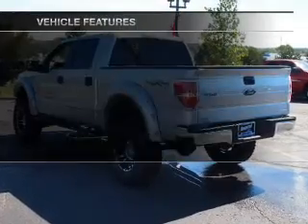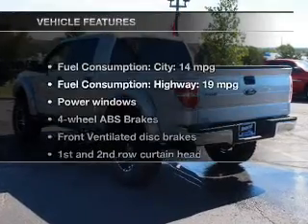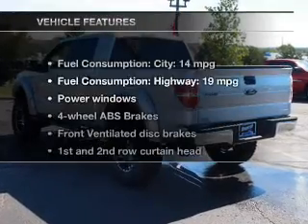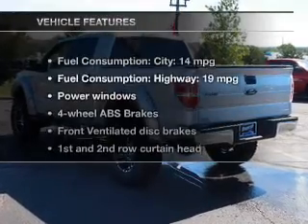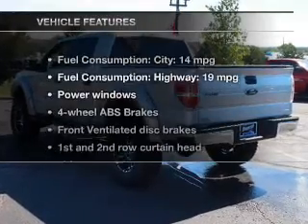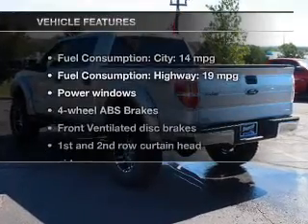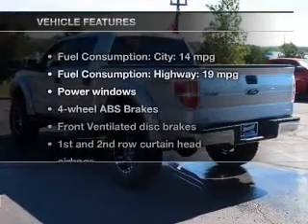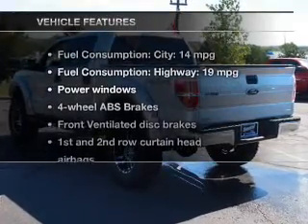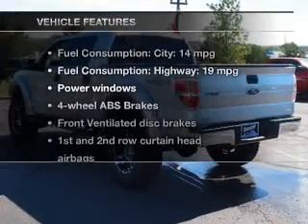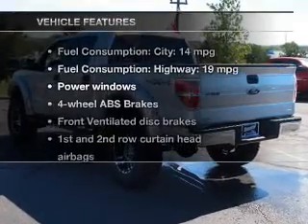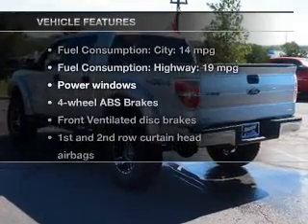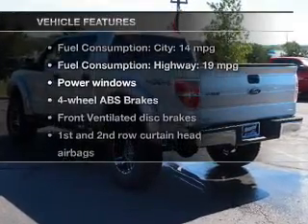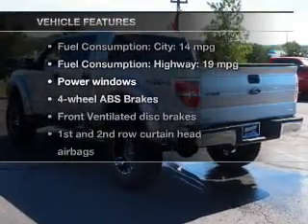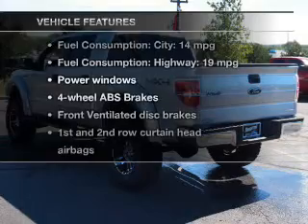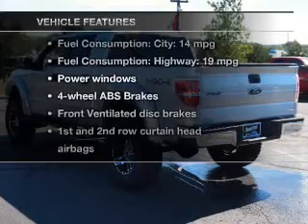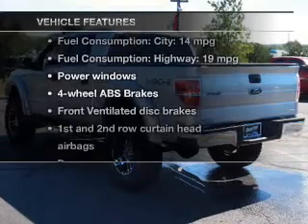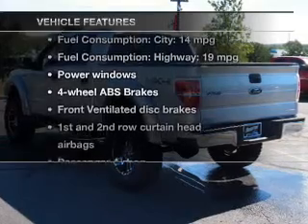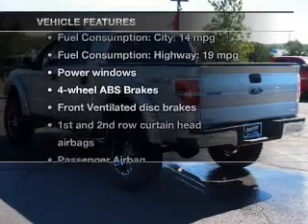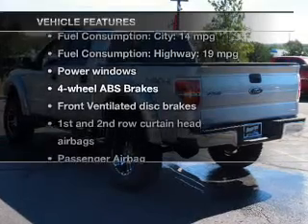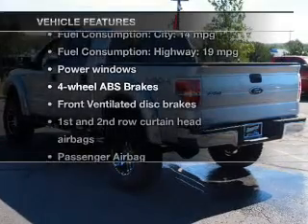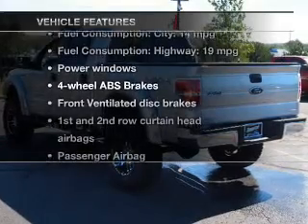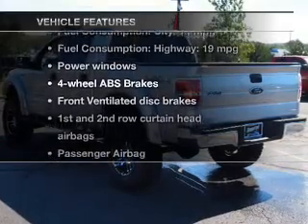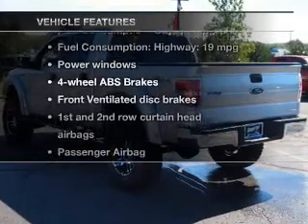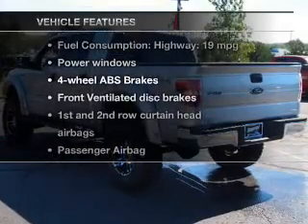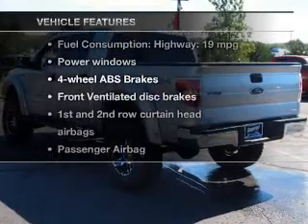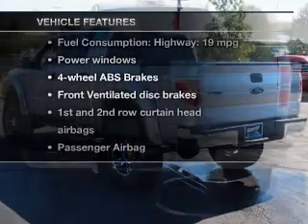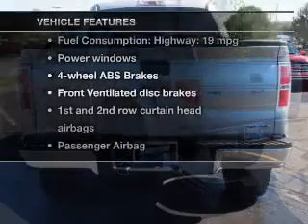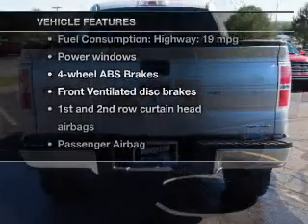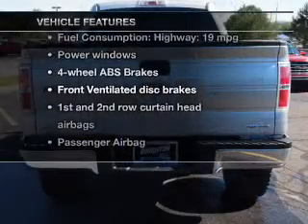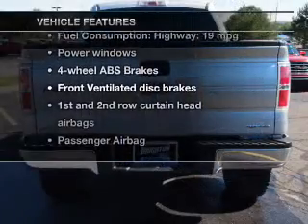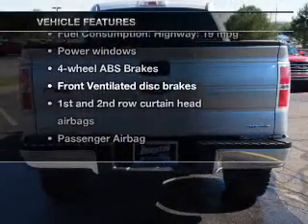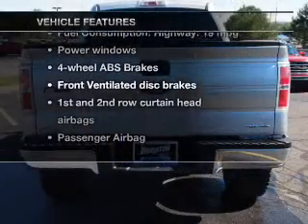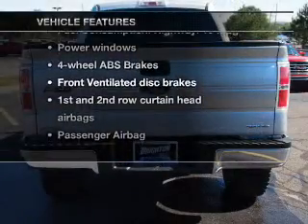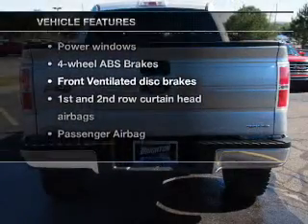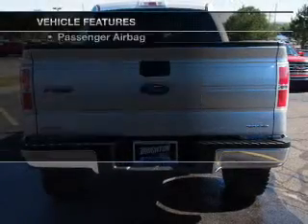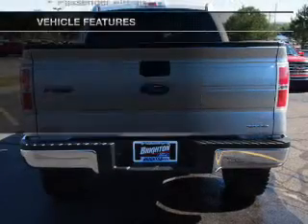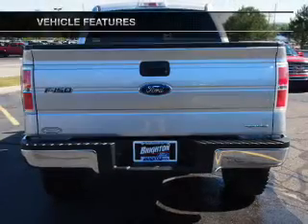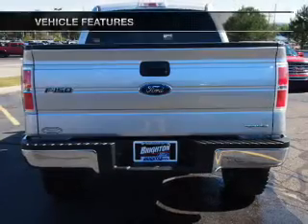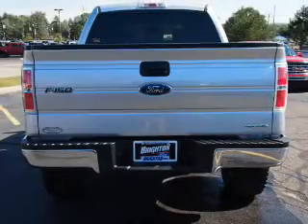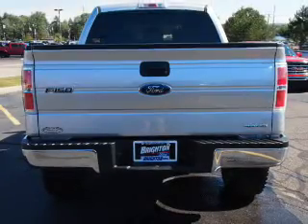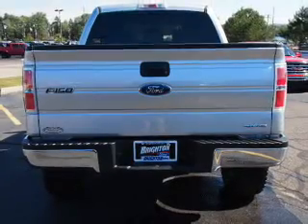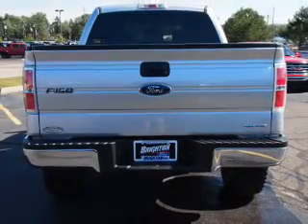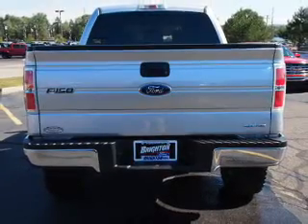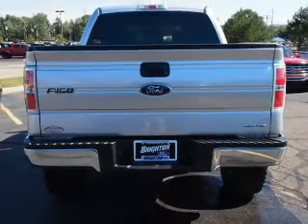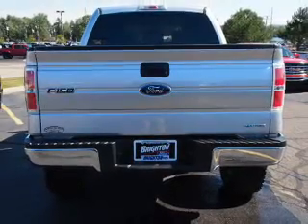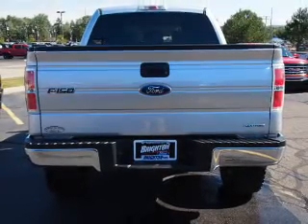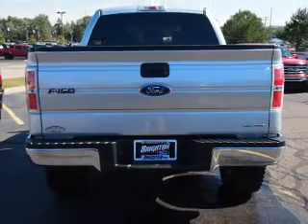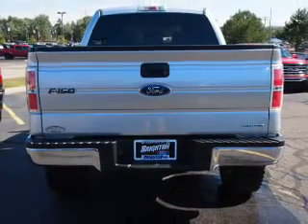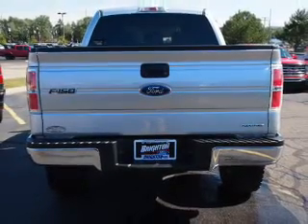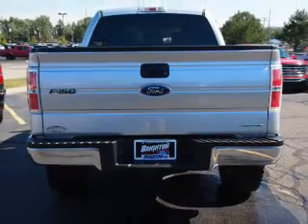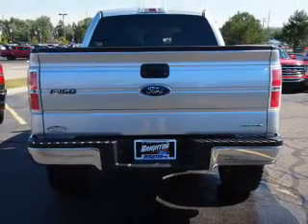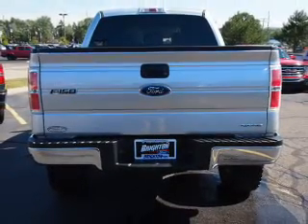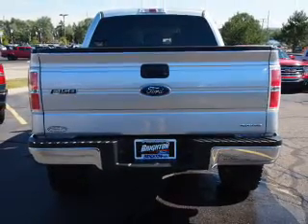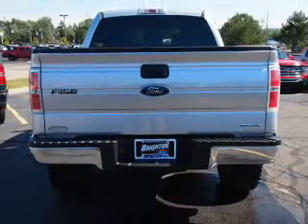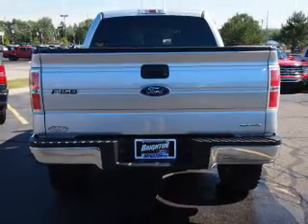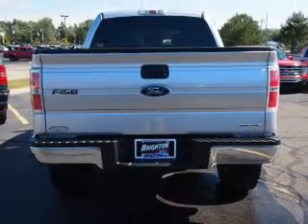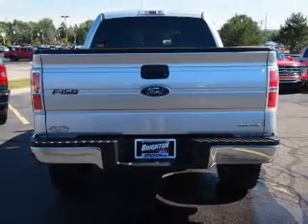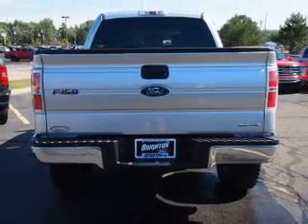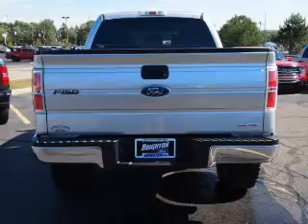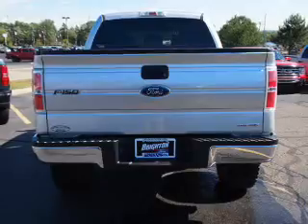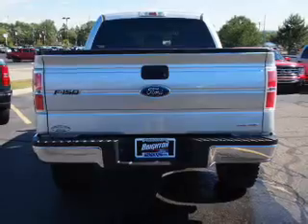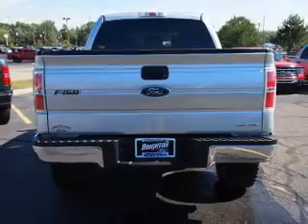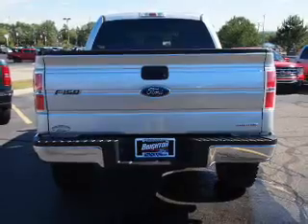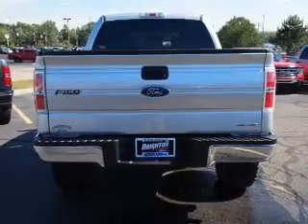With these notable features, you won't want to miss out on the opportunity to own this amazing ride. Power windows, power mirrors, power steering.